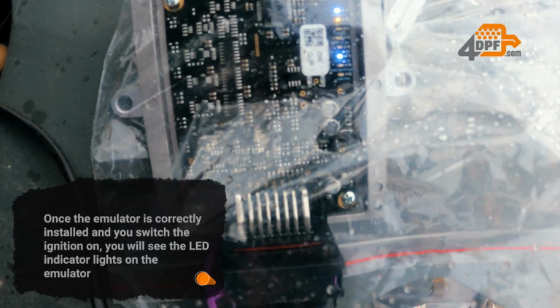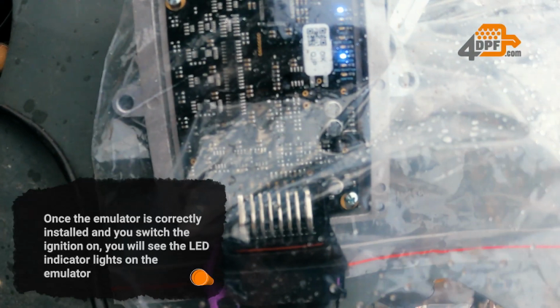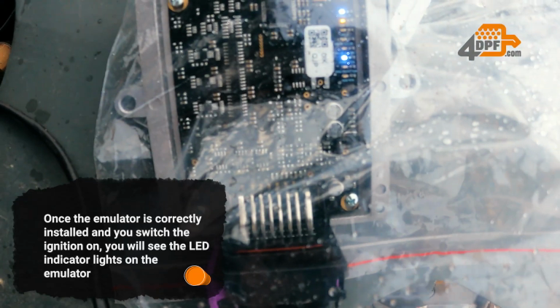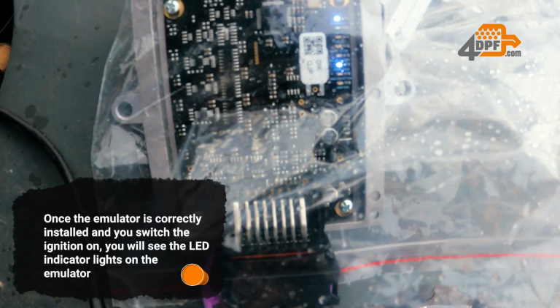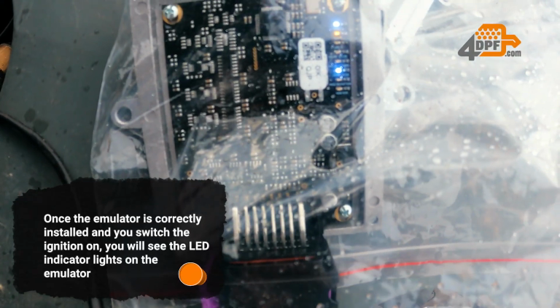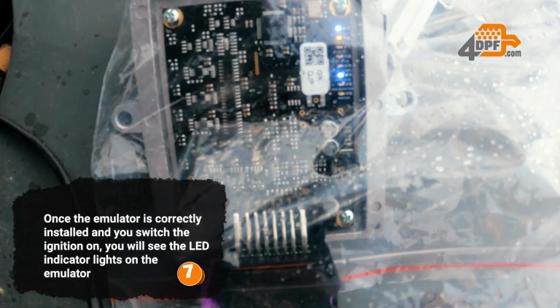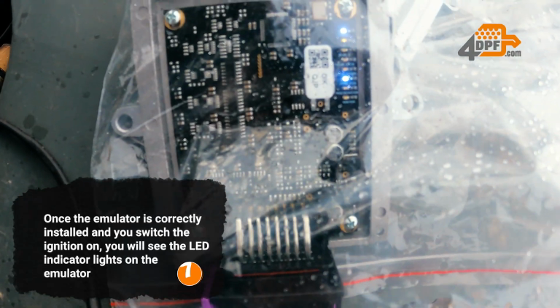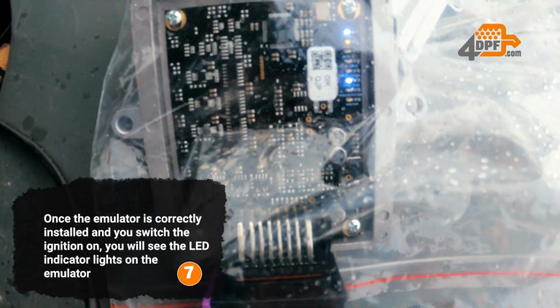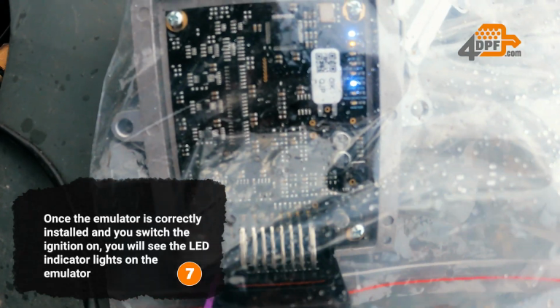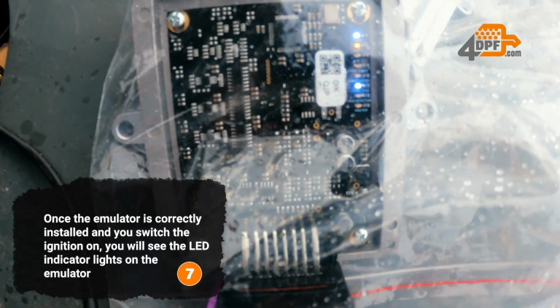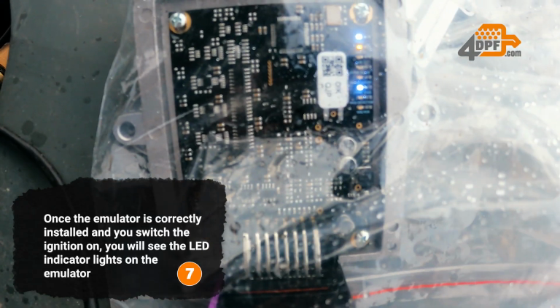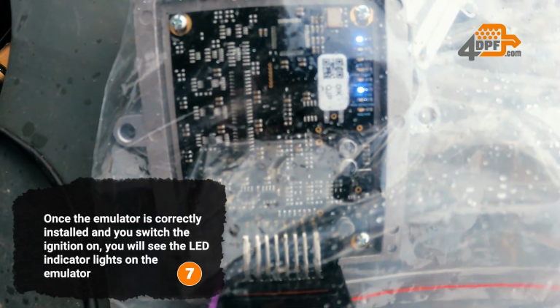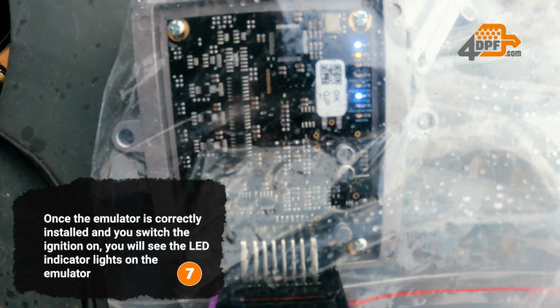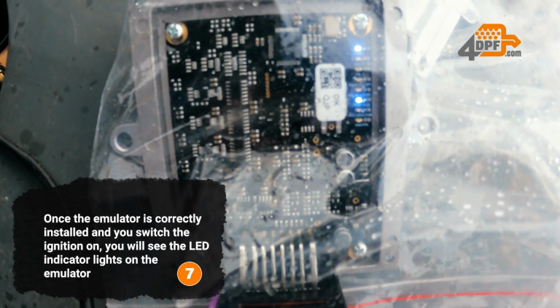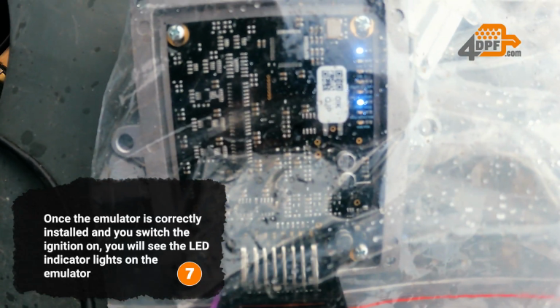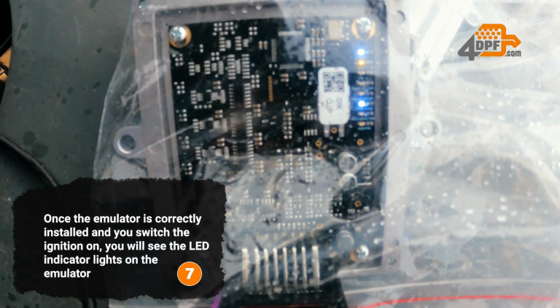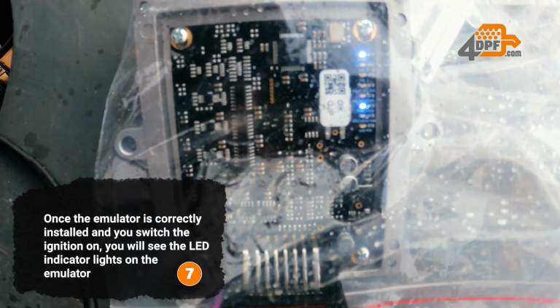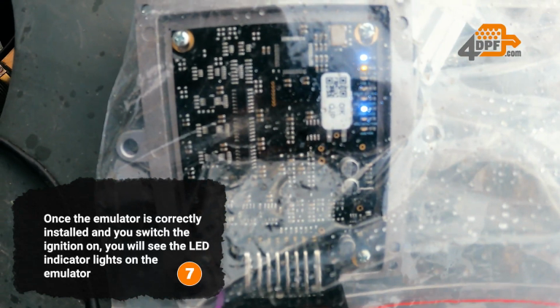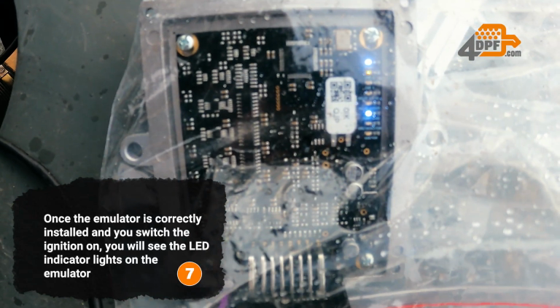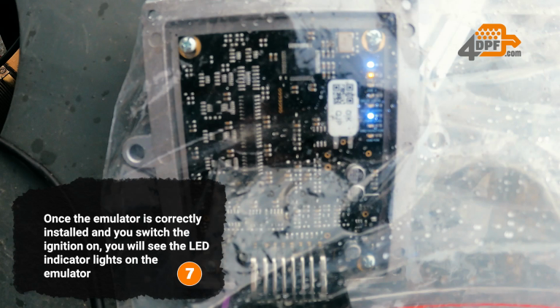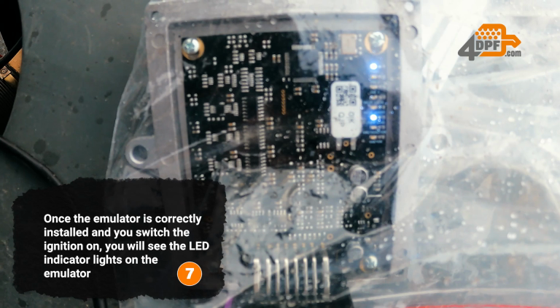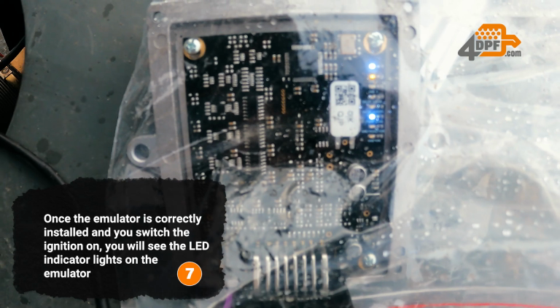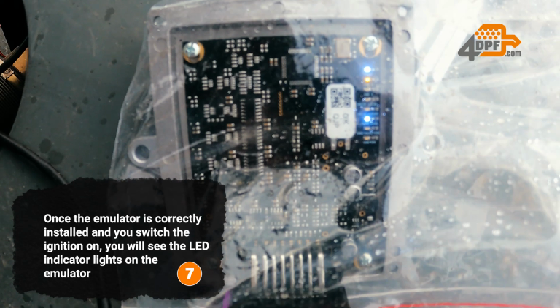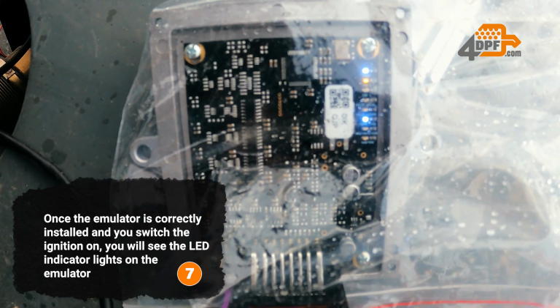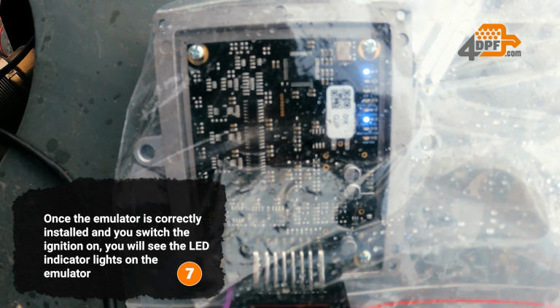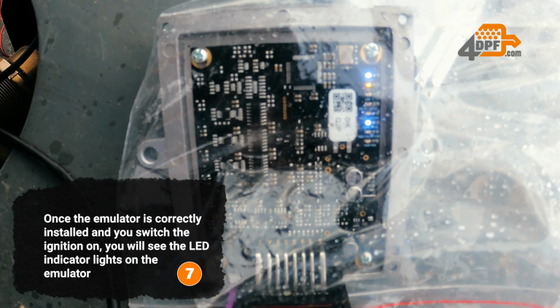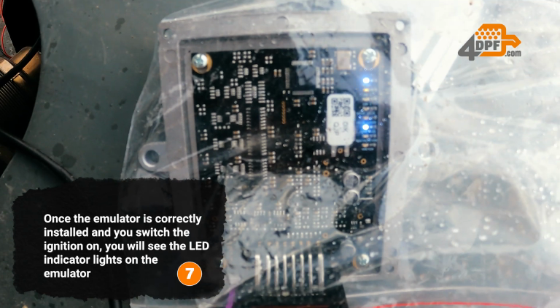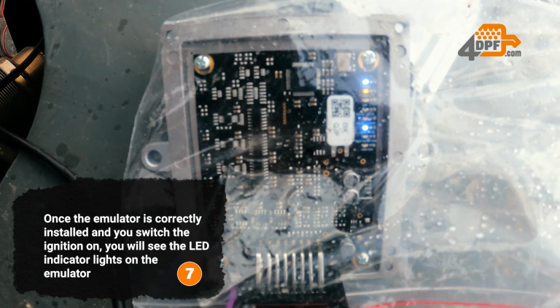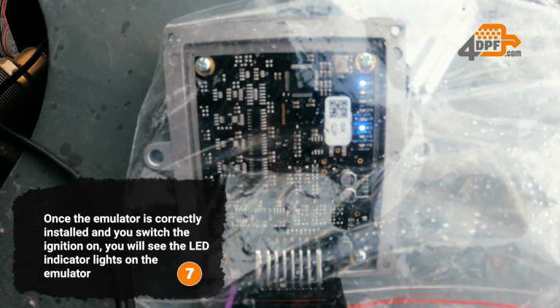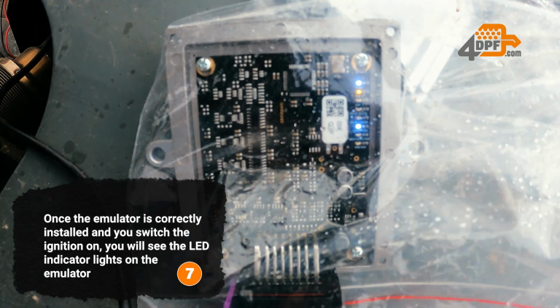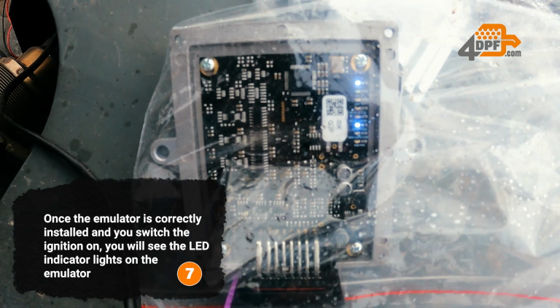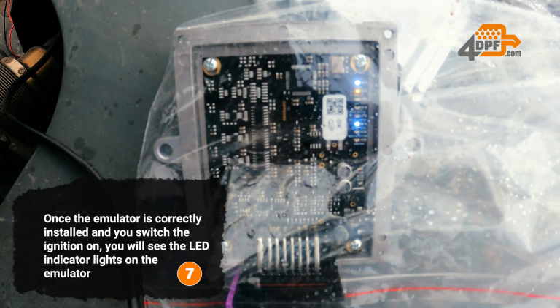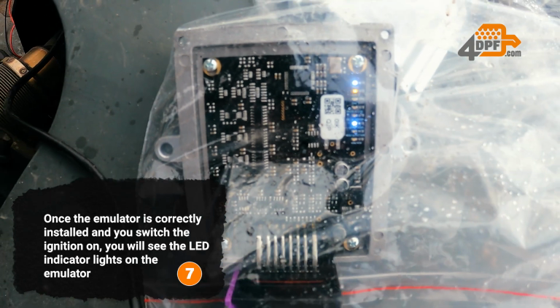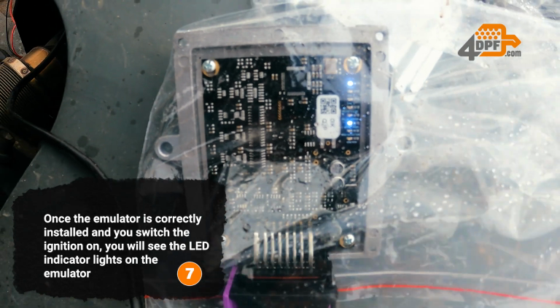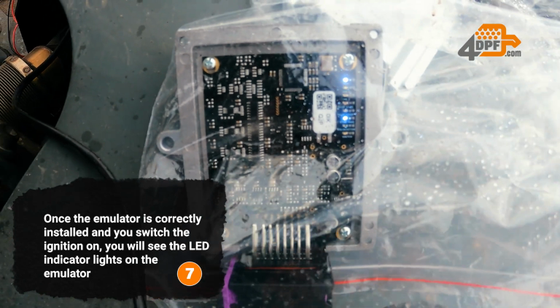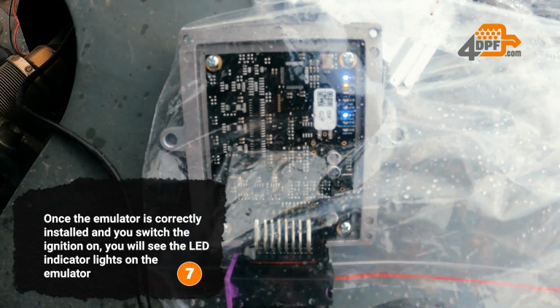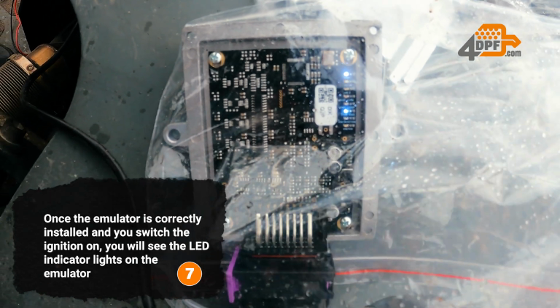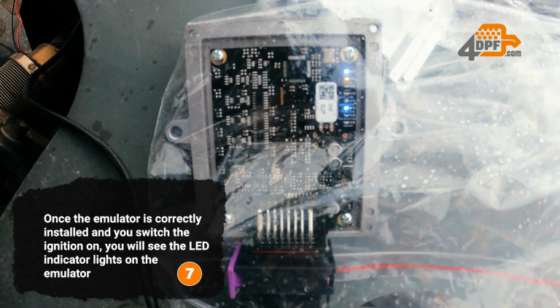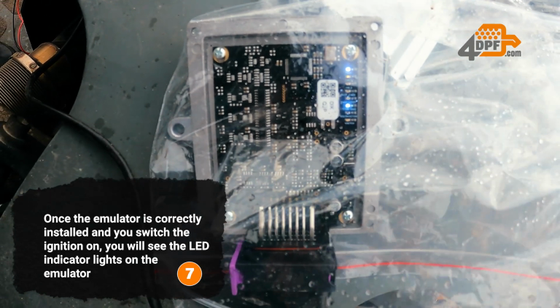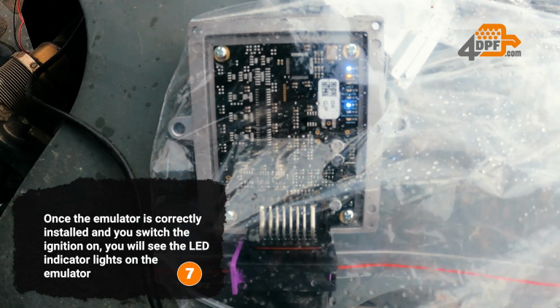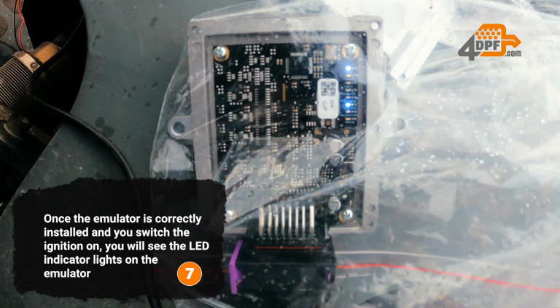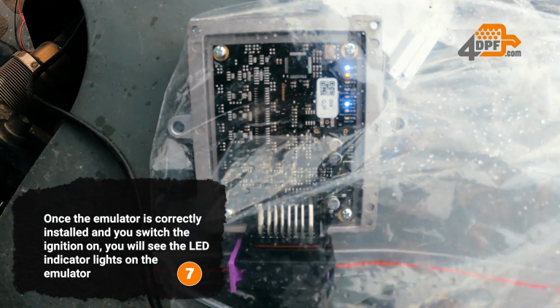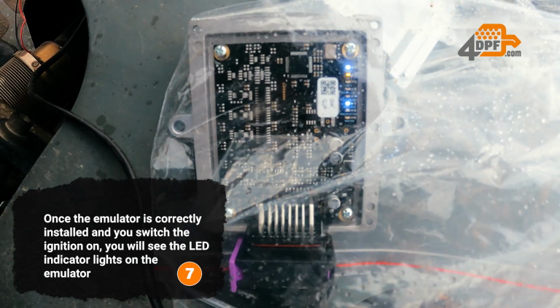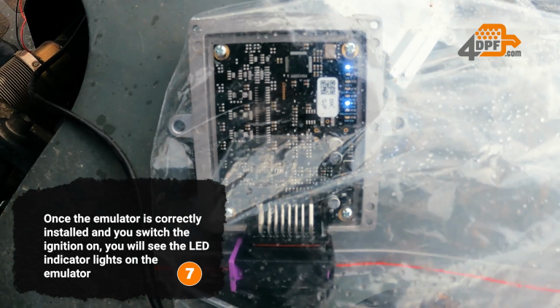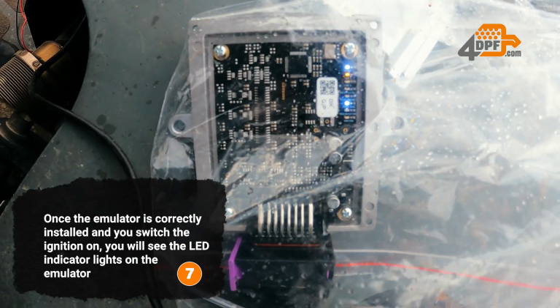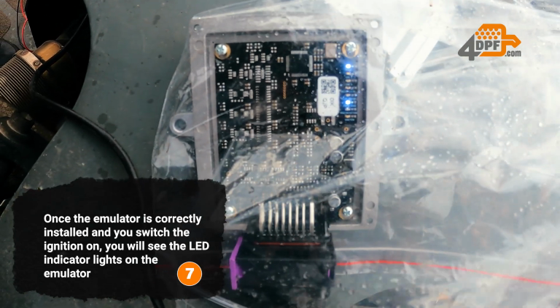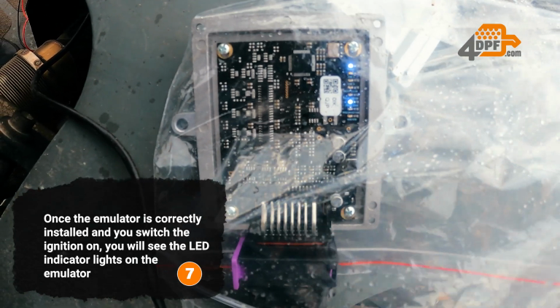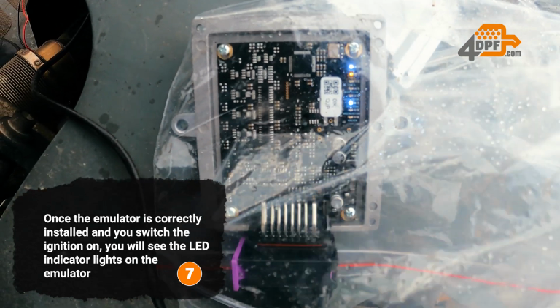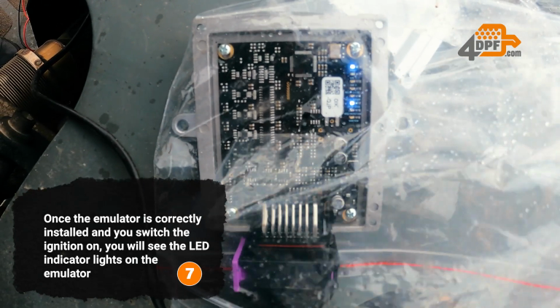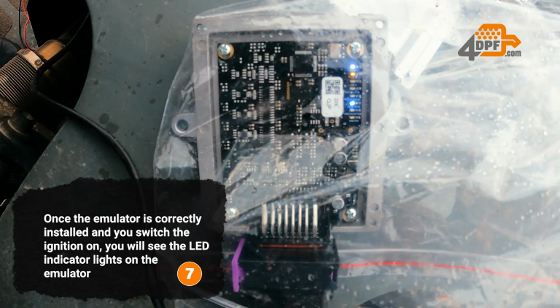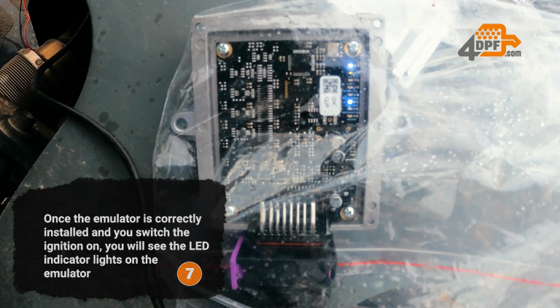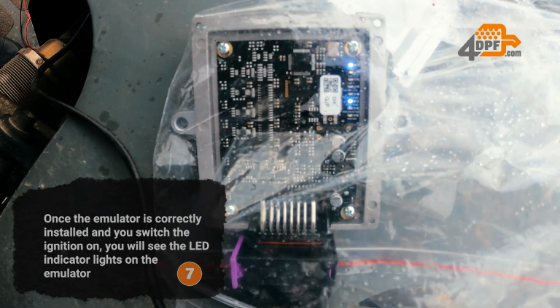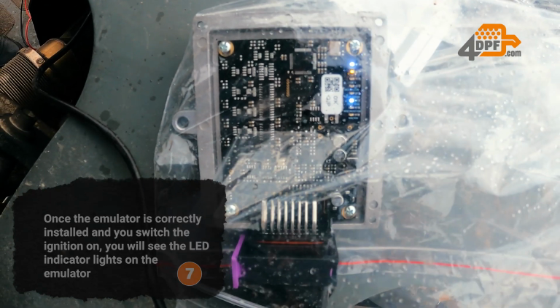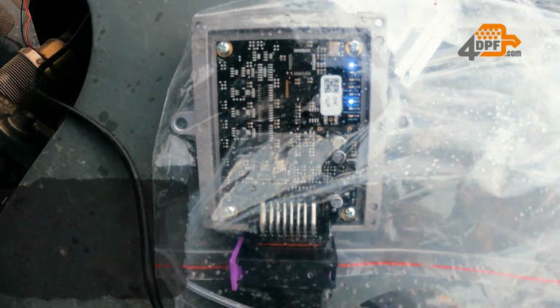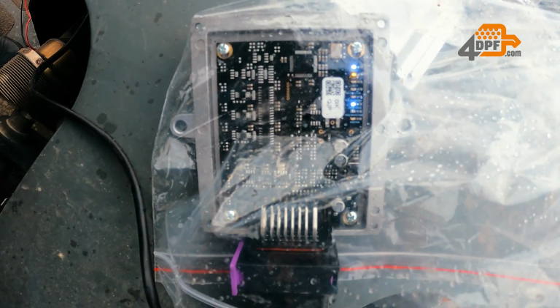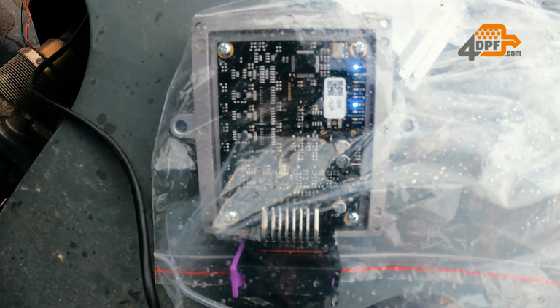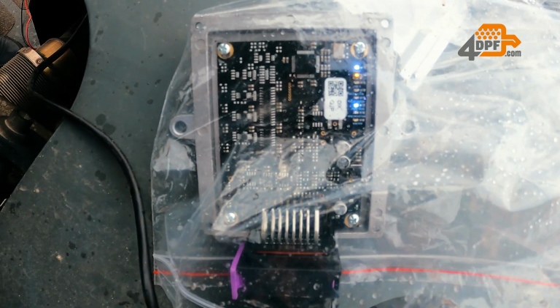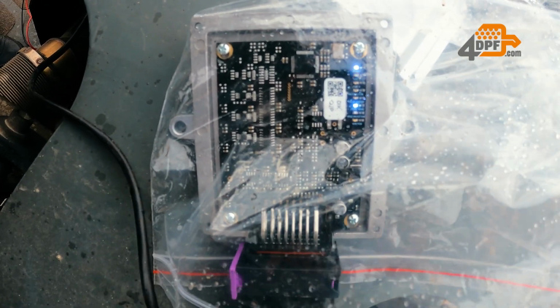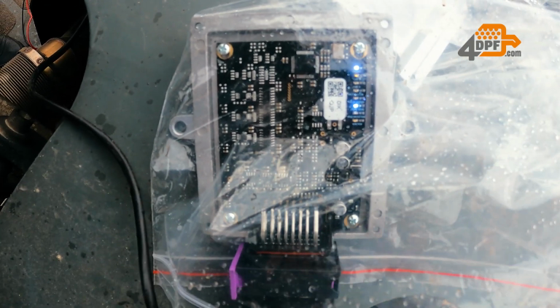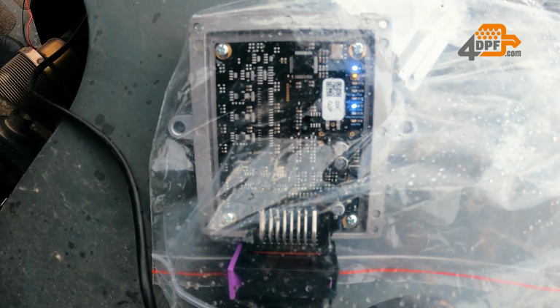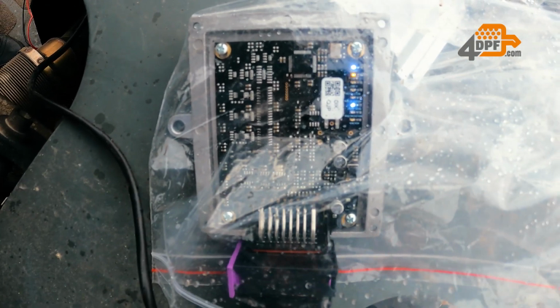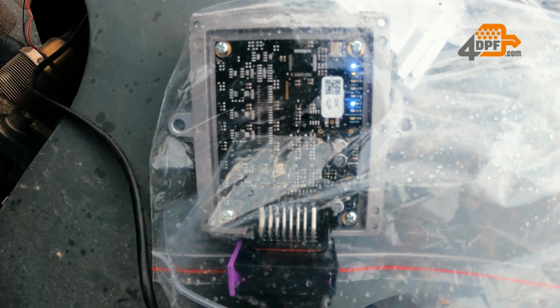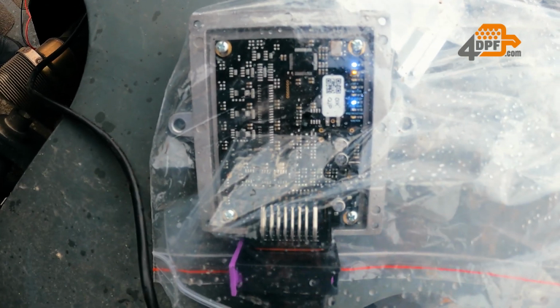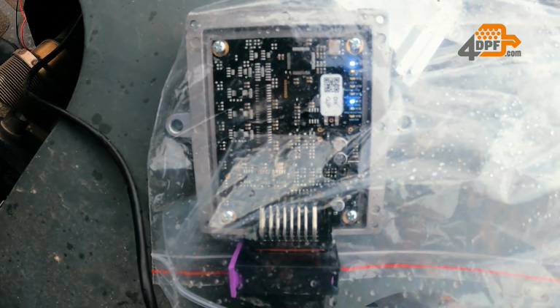Once the emulator is correctly installed and you switch the ignition on, you will see the LED indicator lights on the emulator.